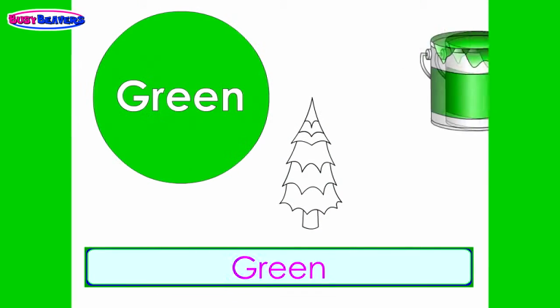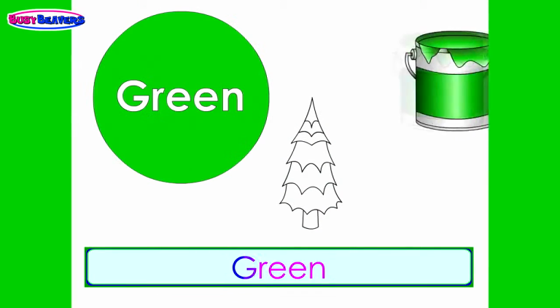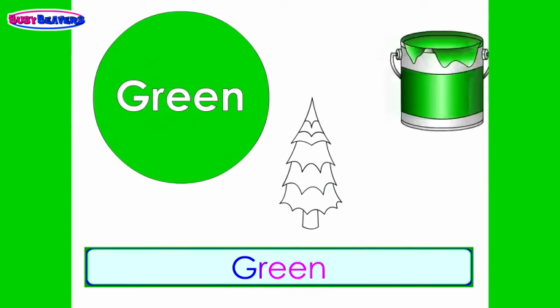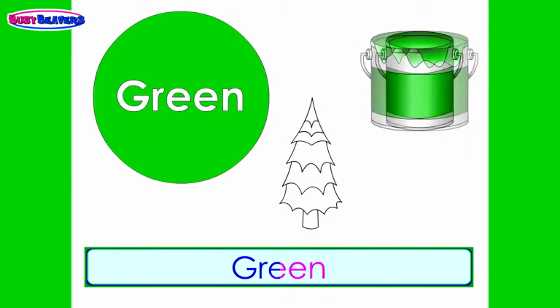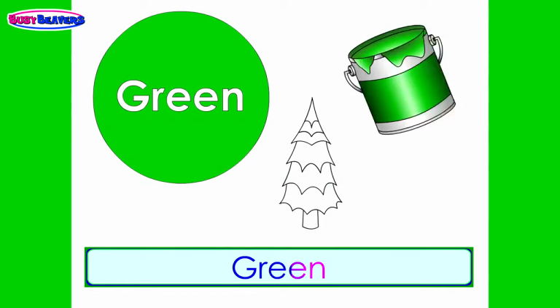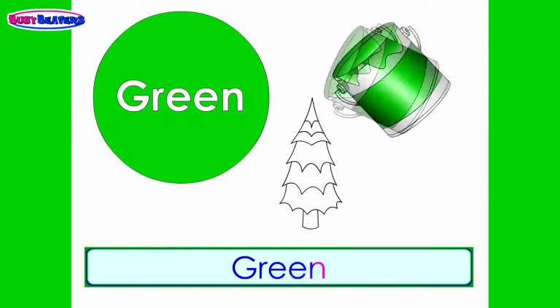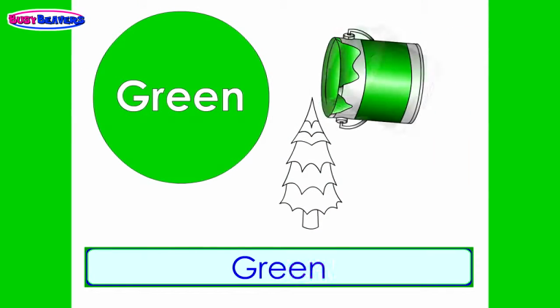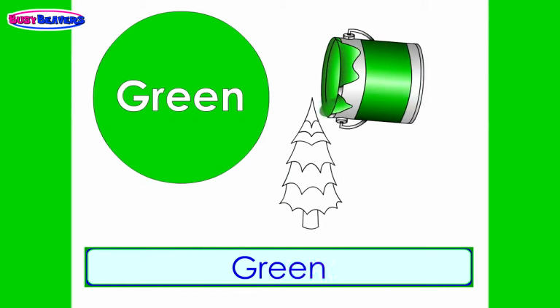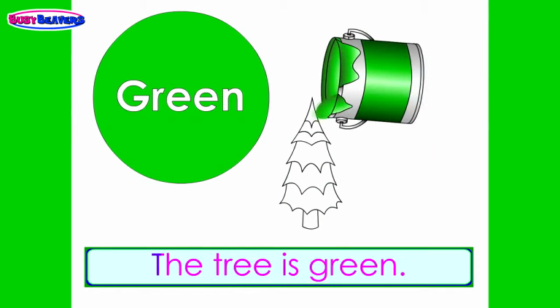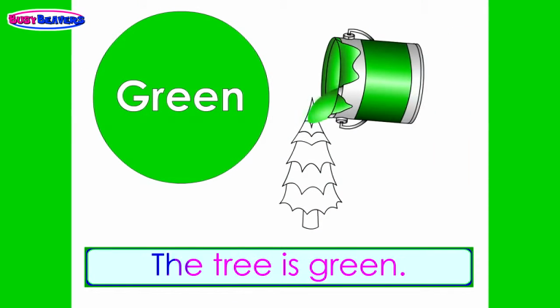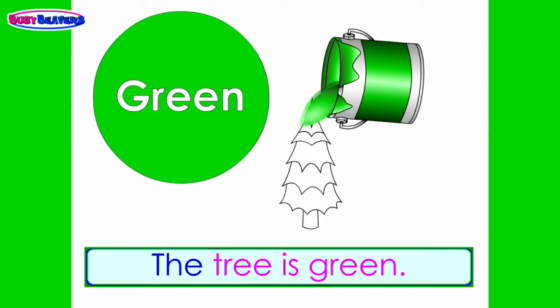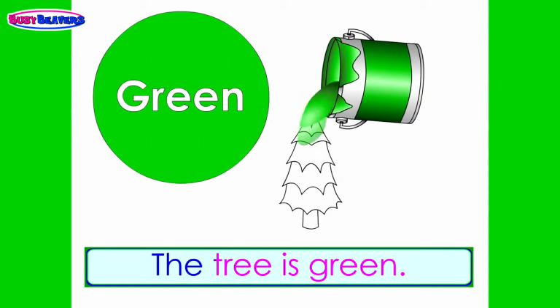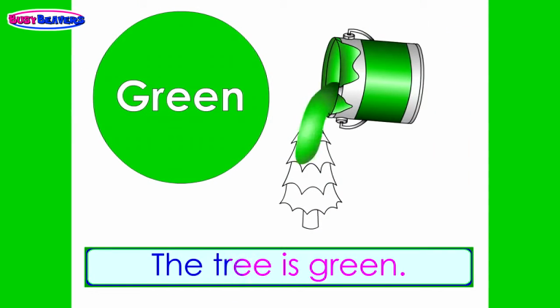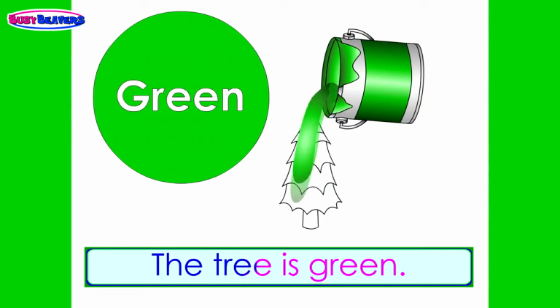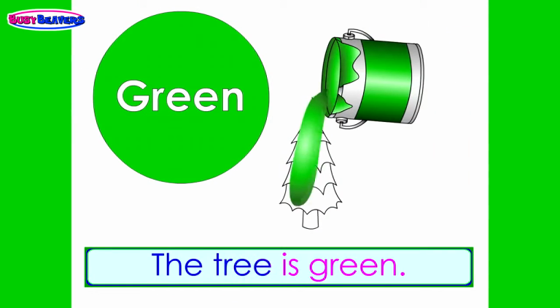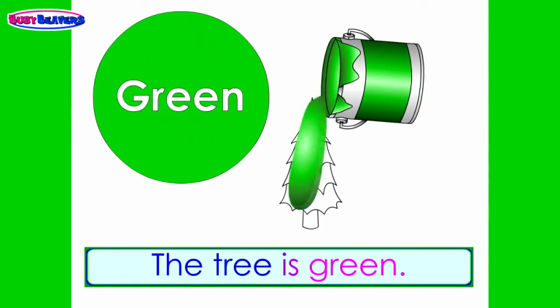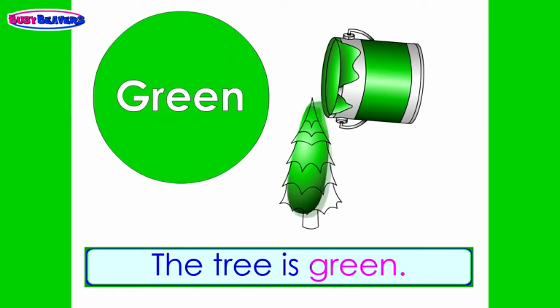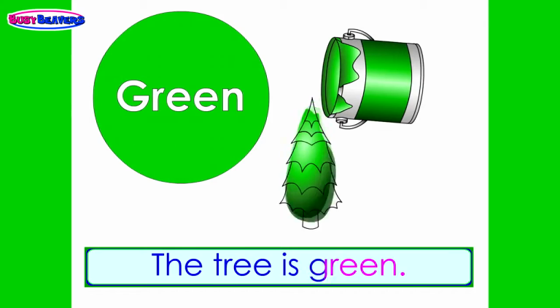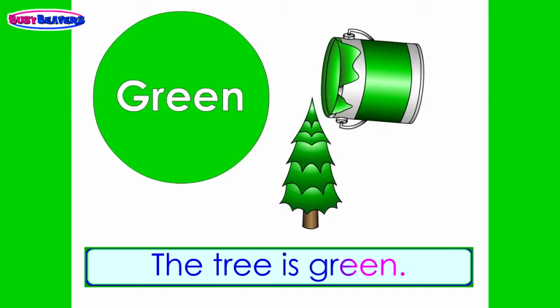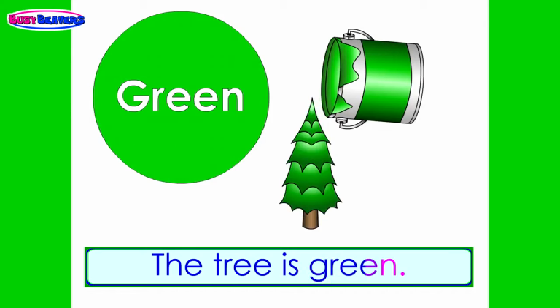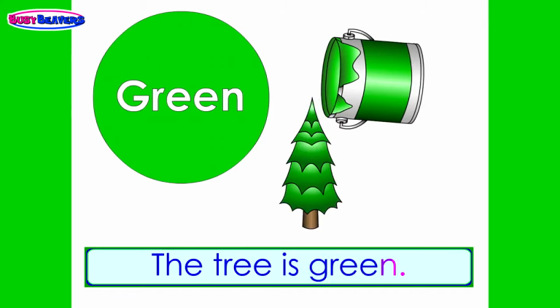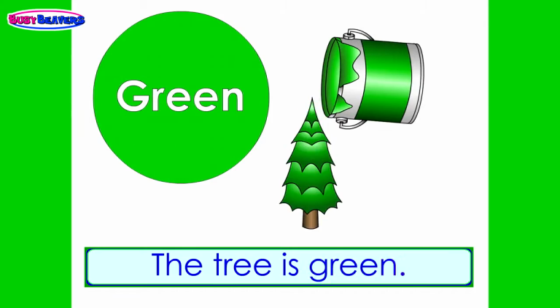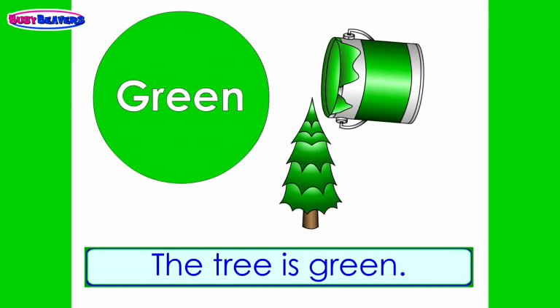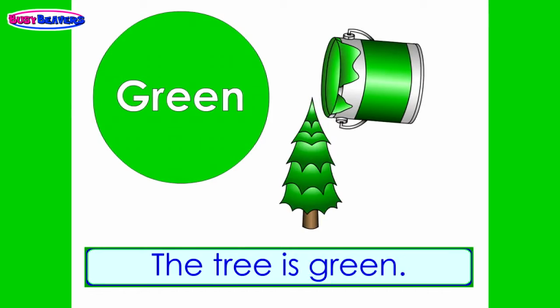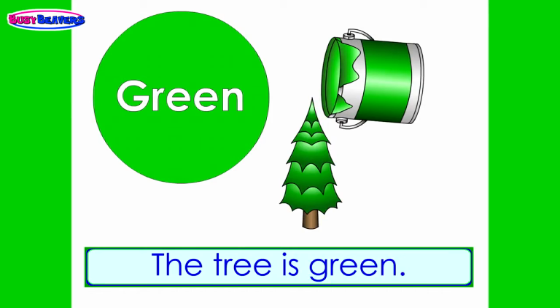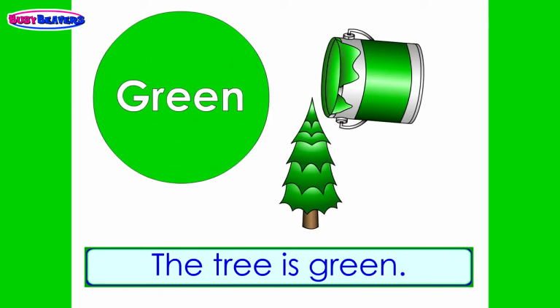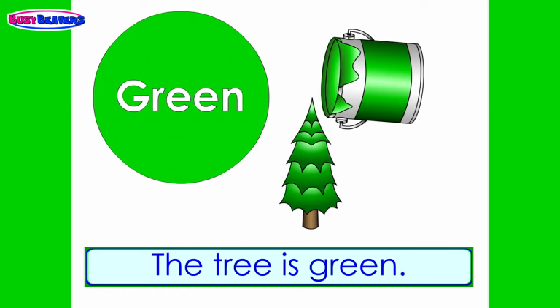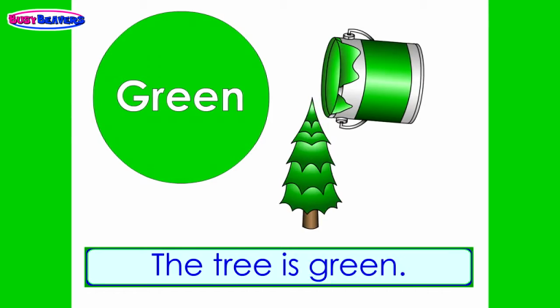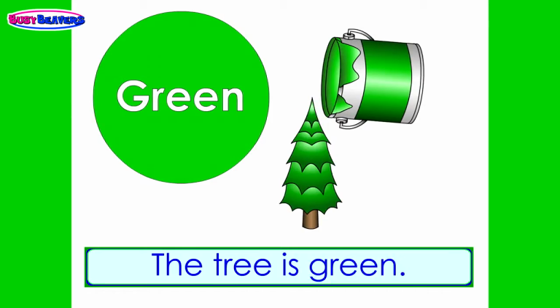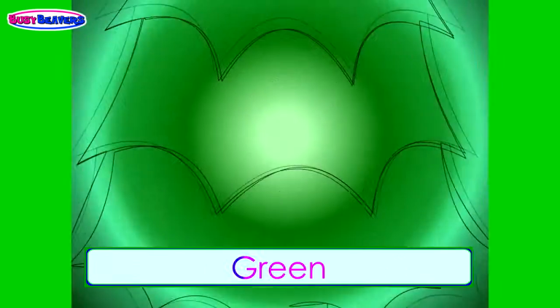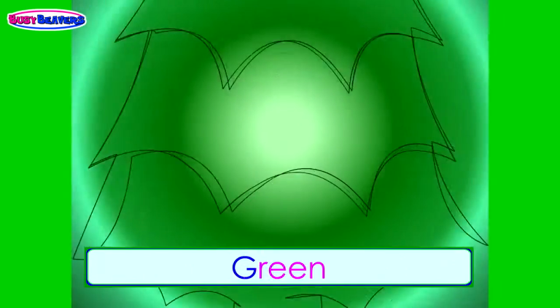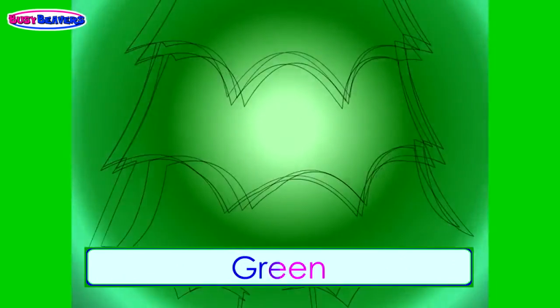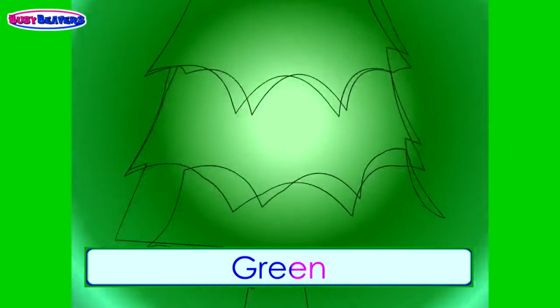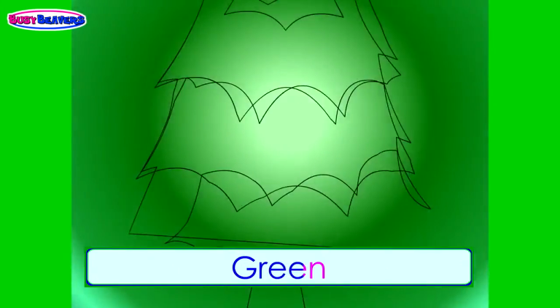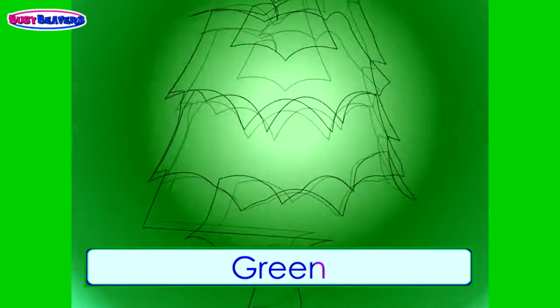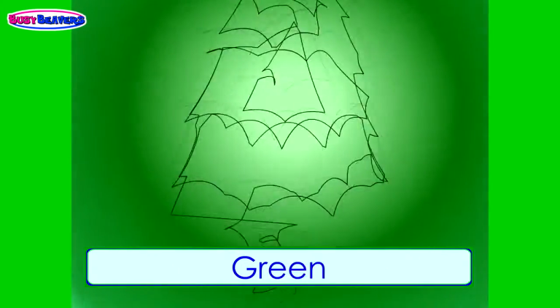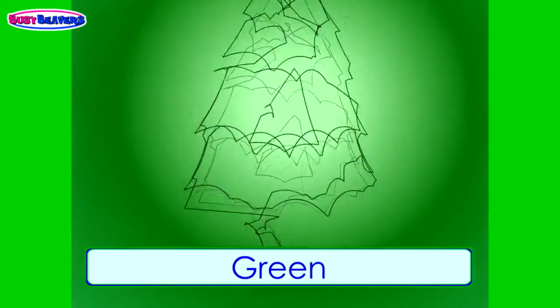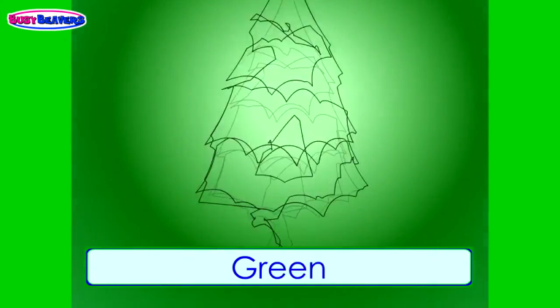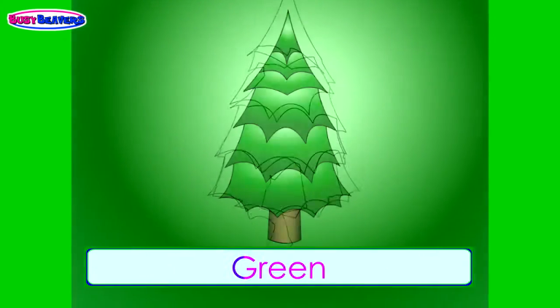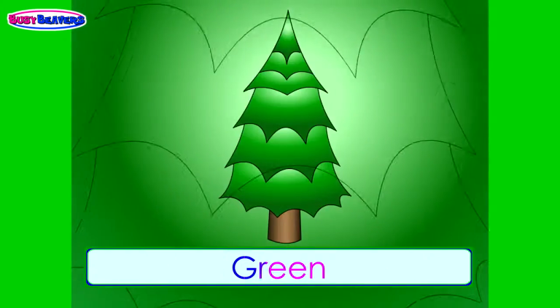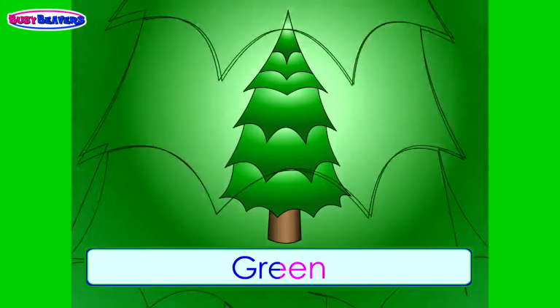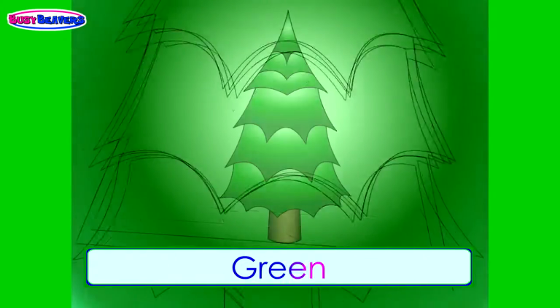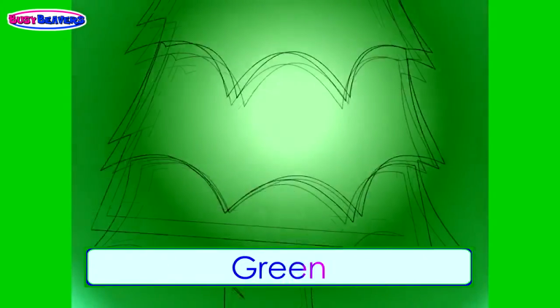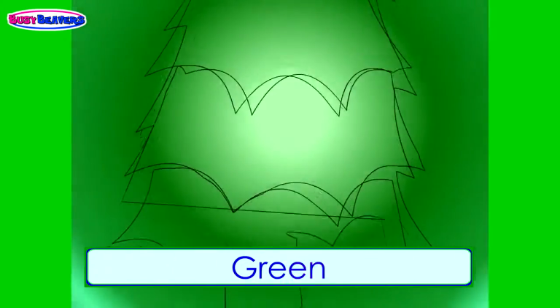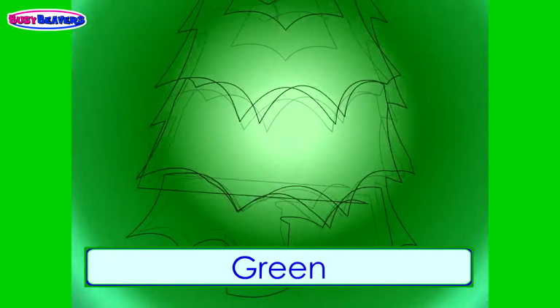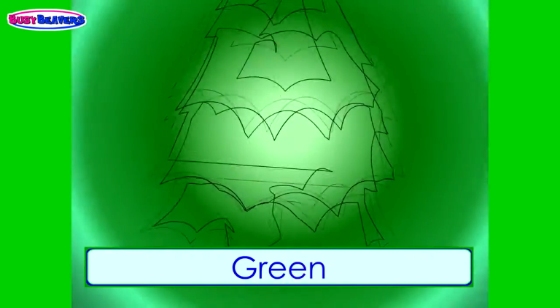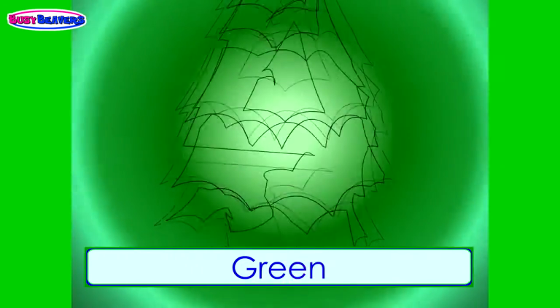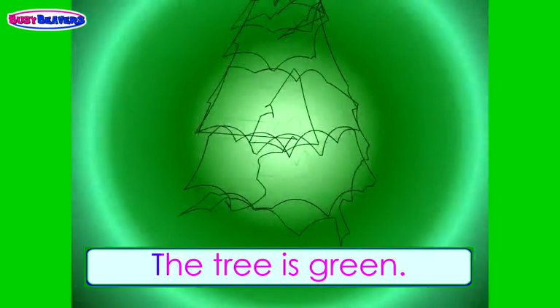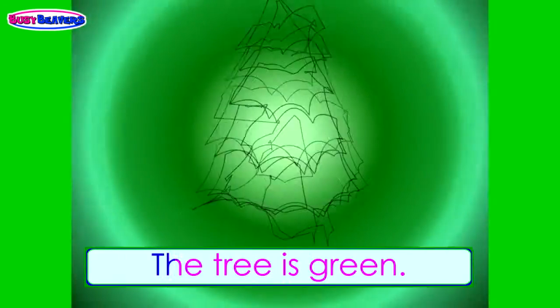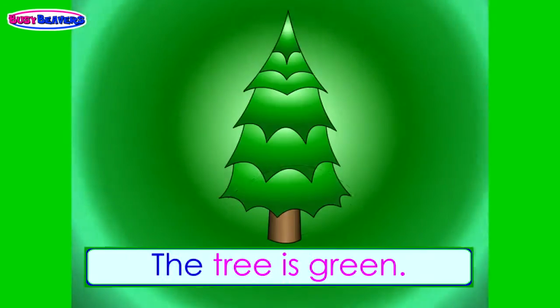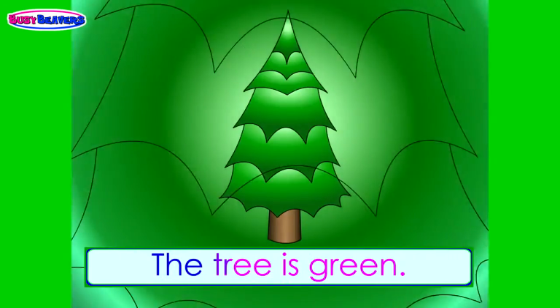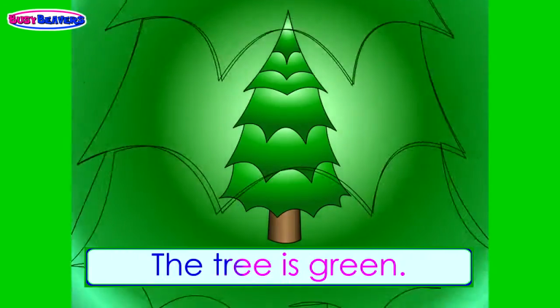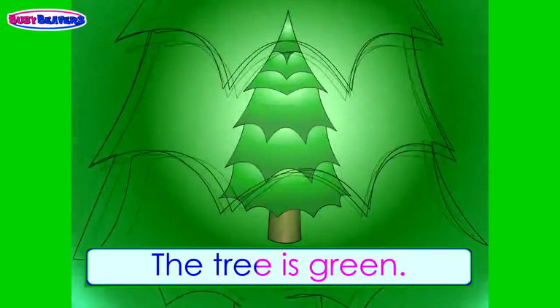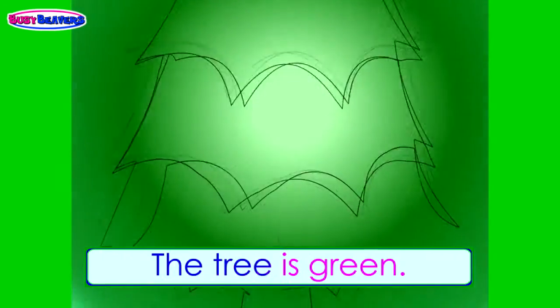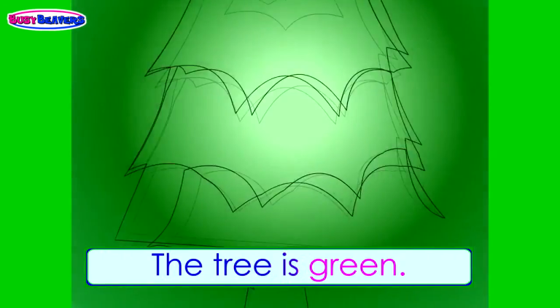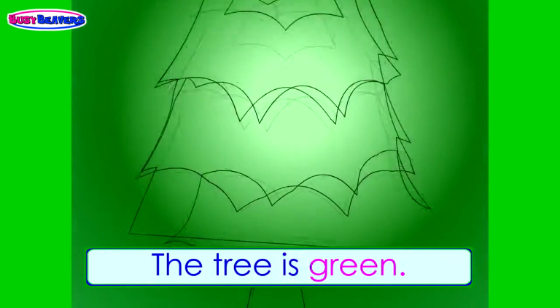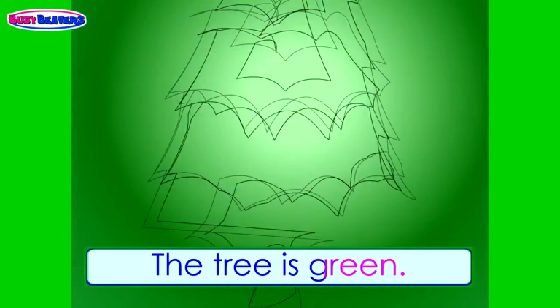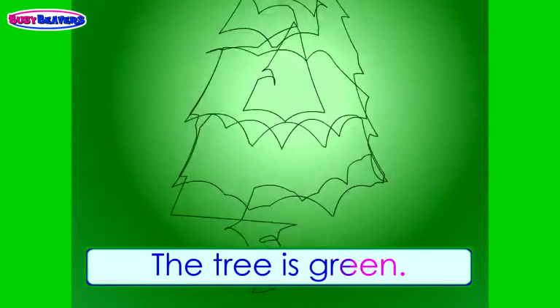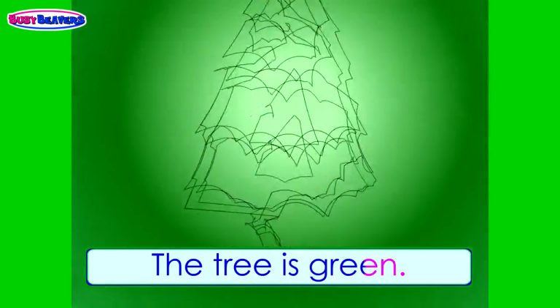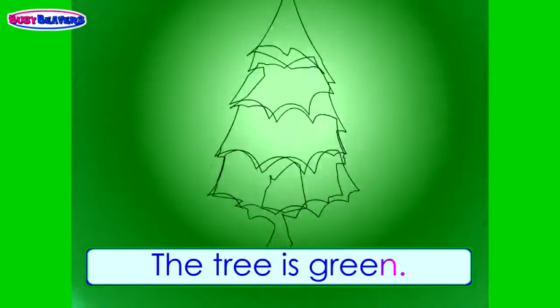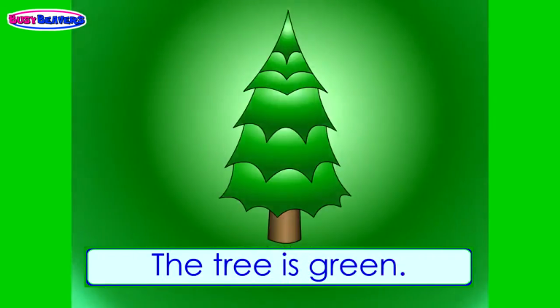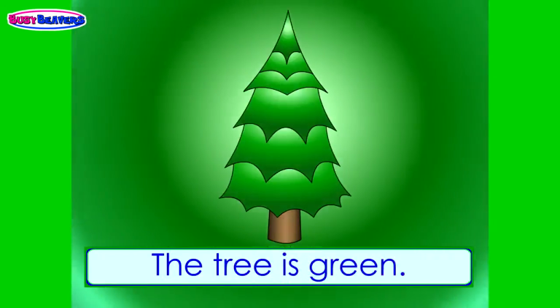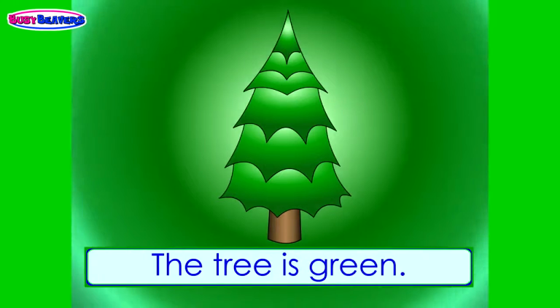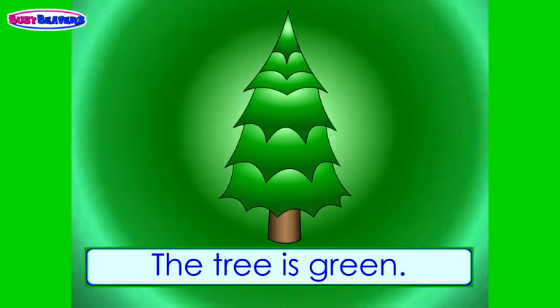Green, the tree is green. Green, green, the tree is green.